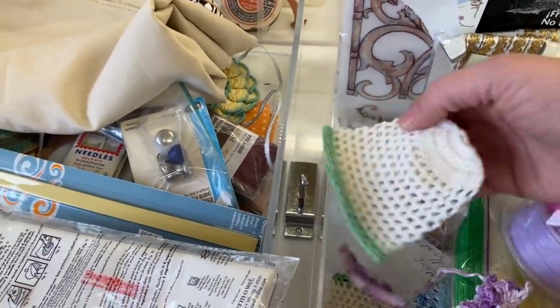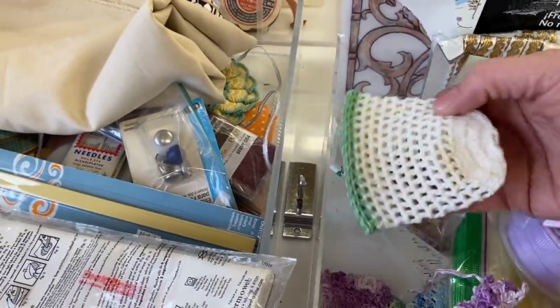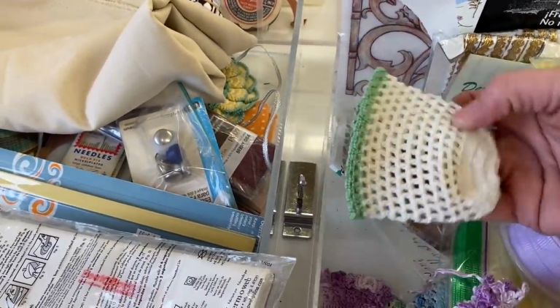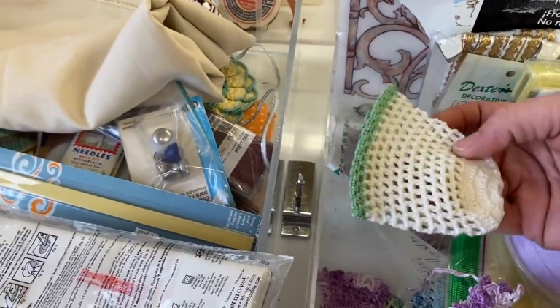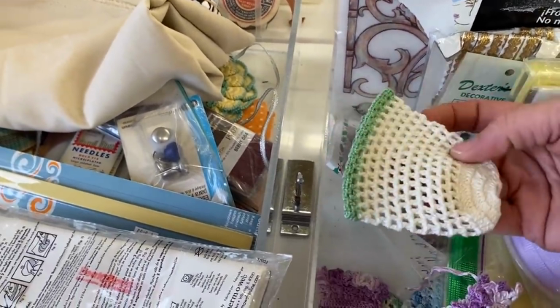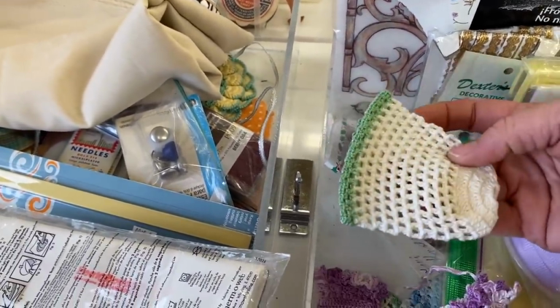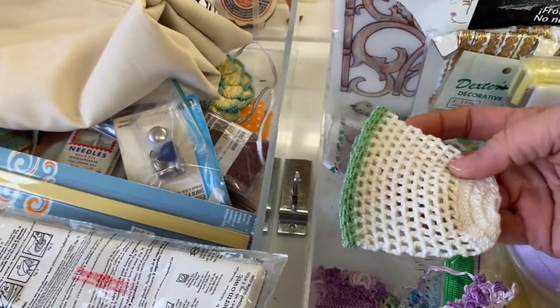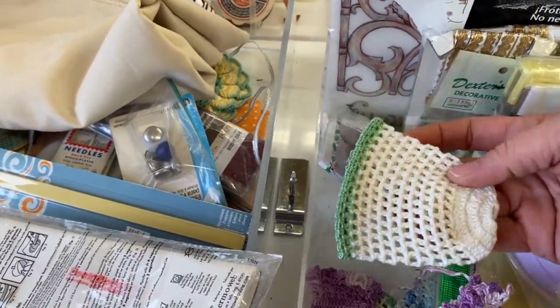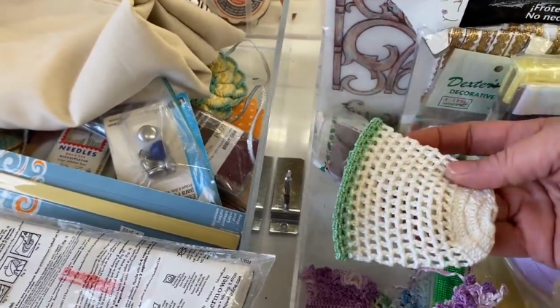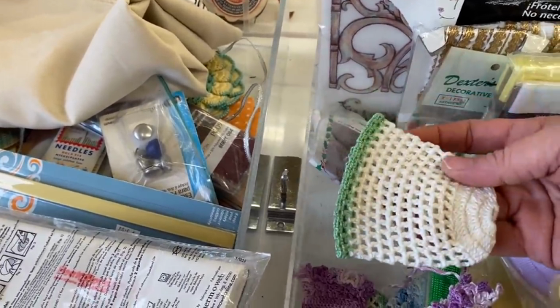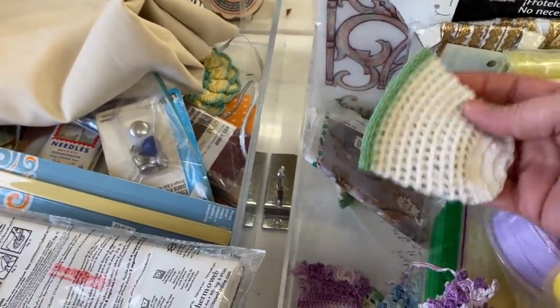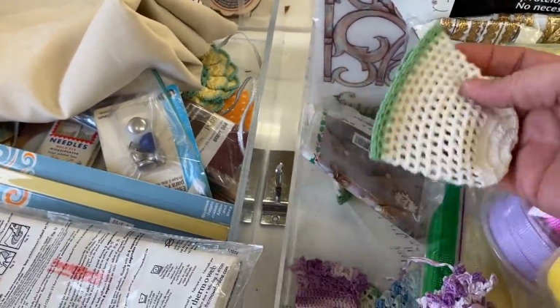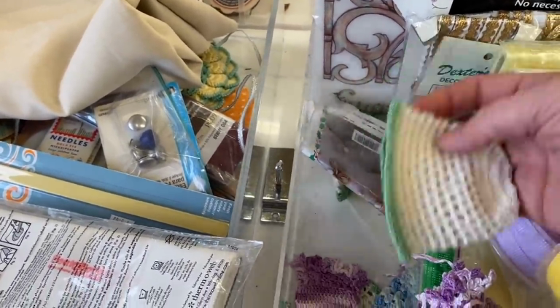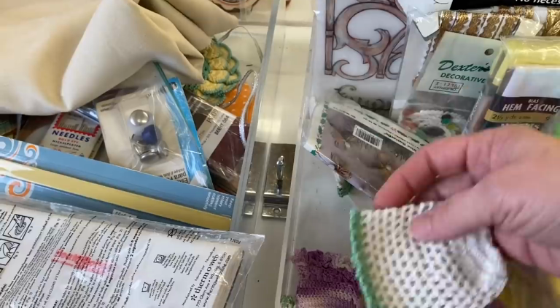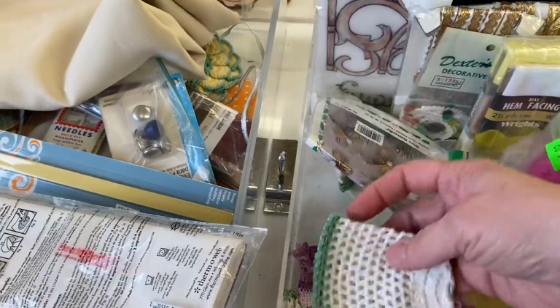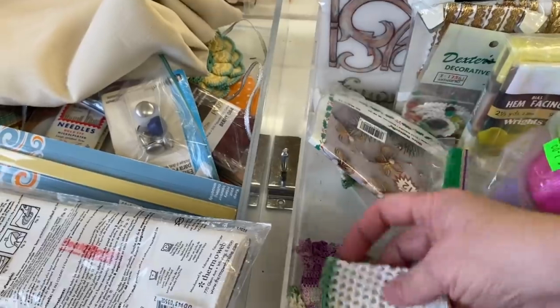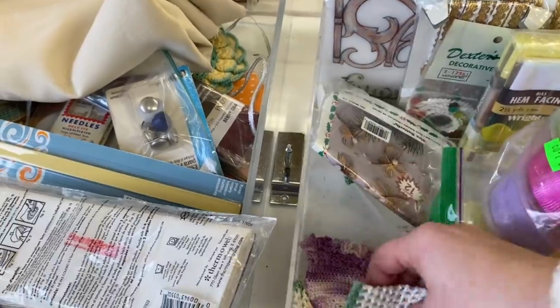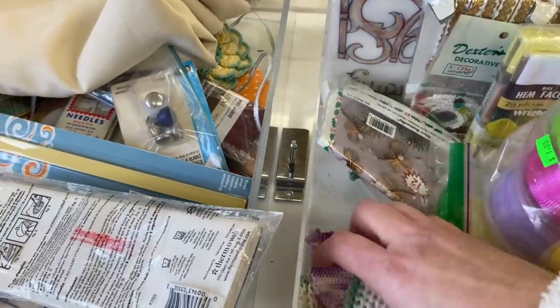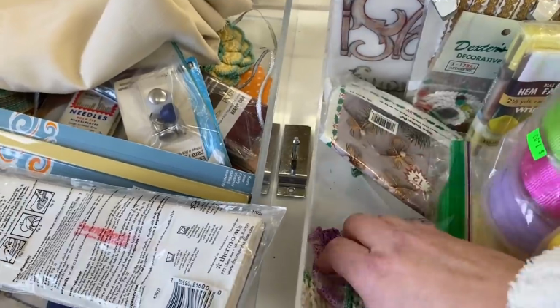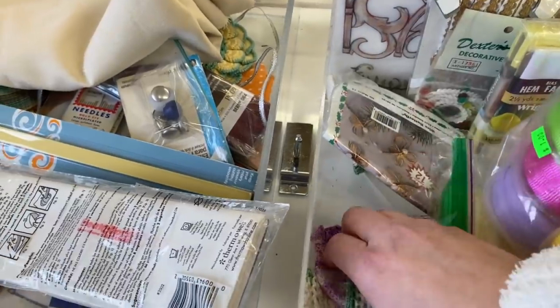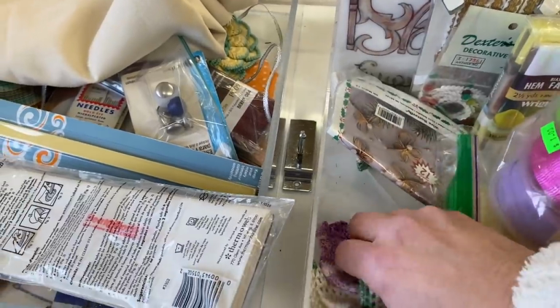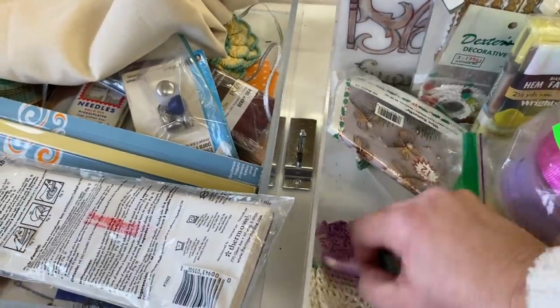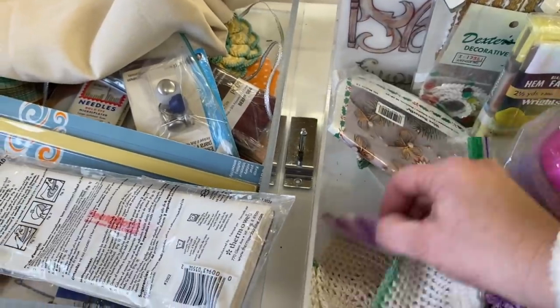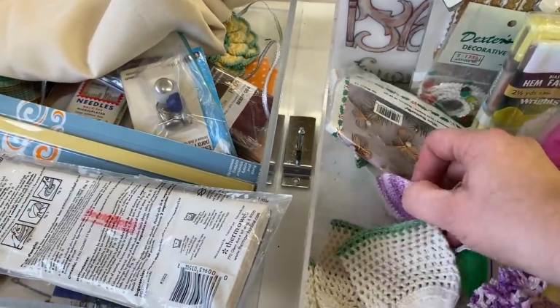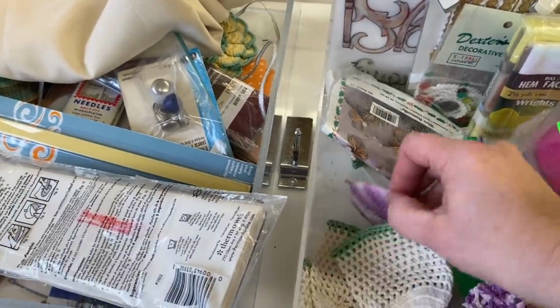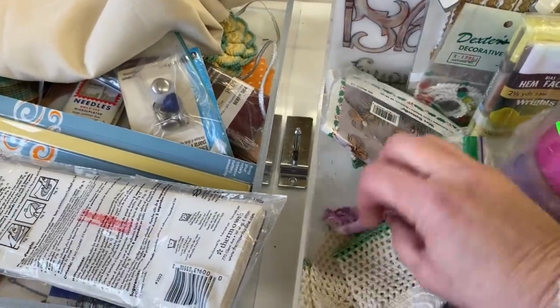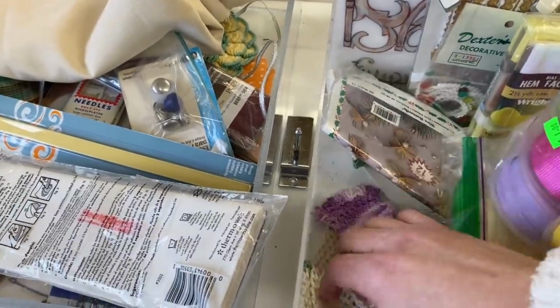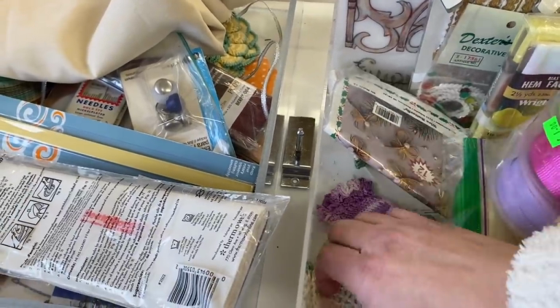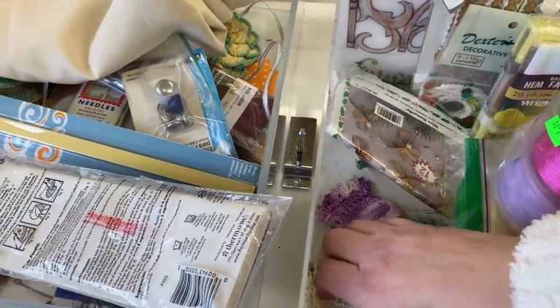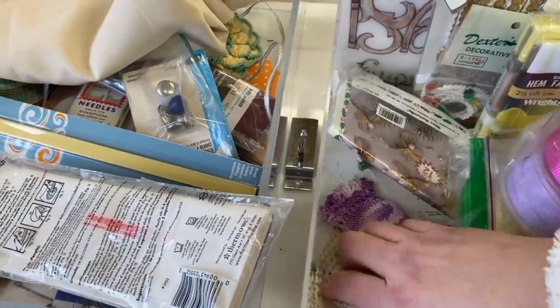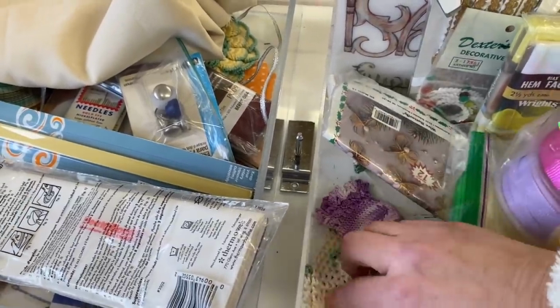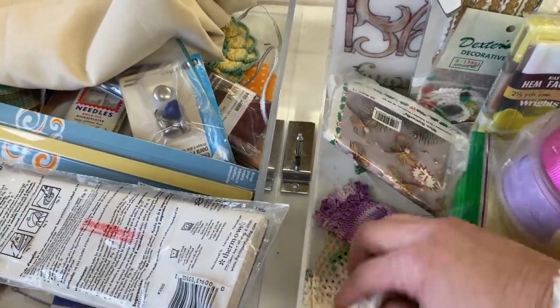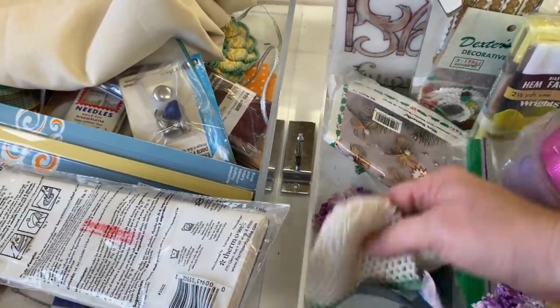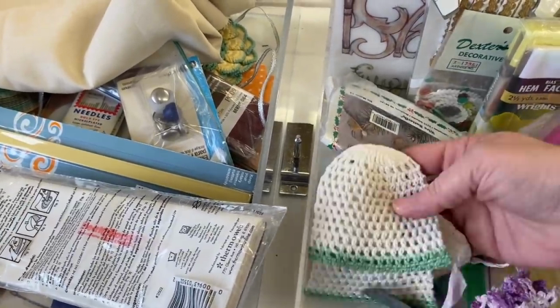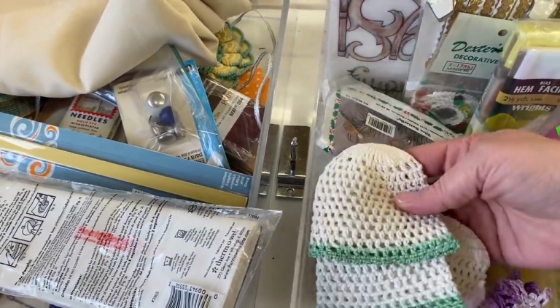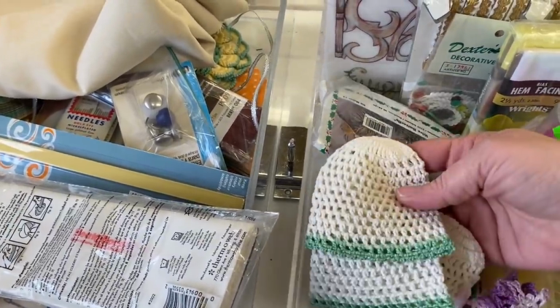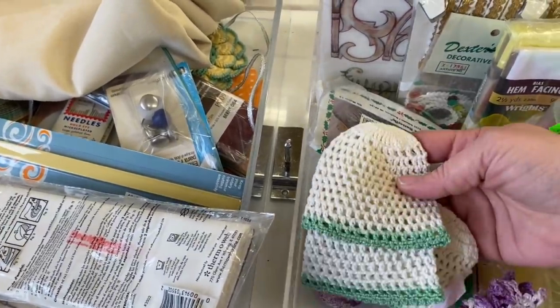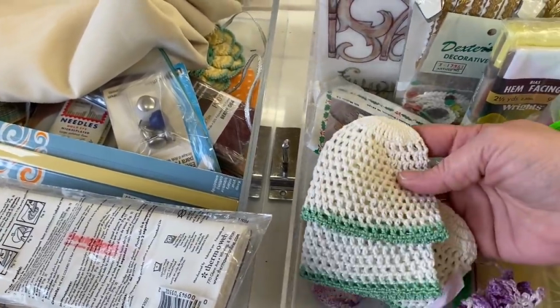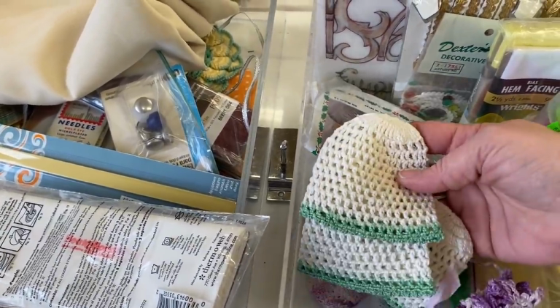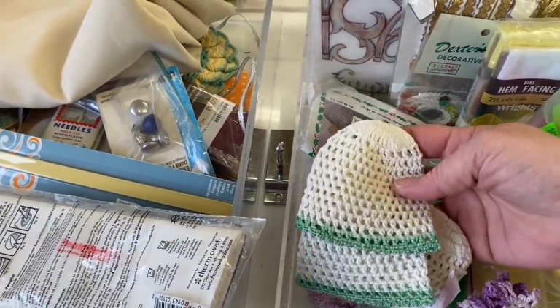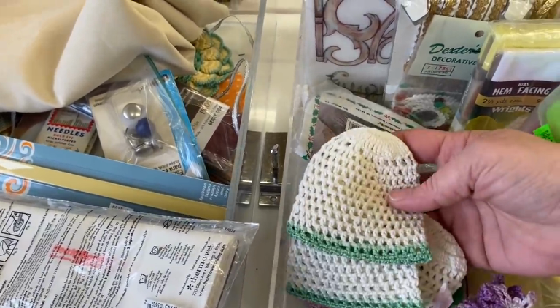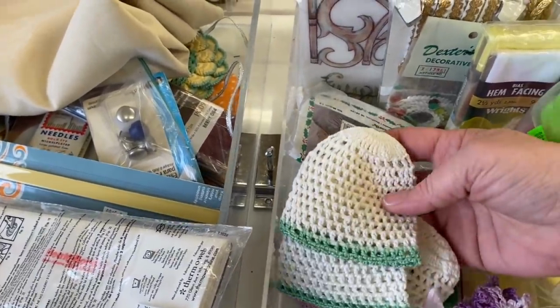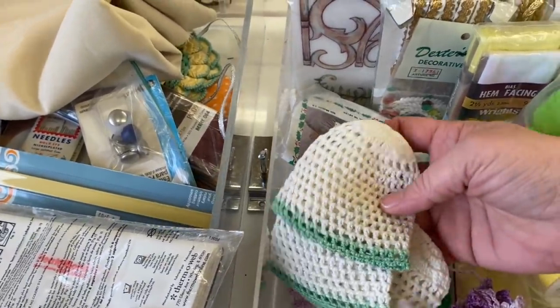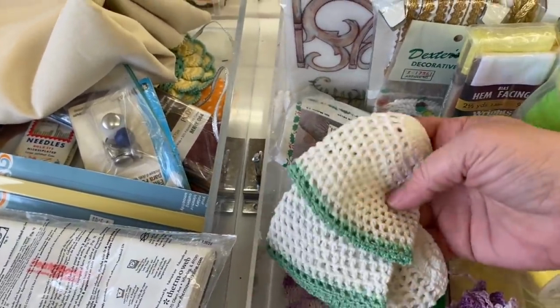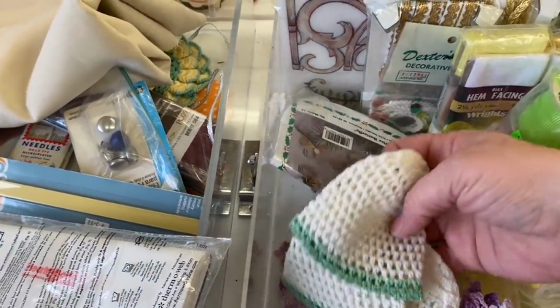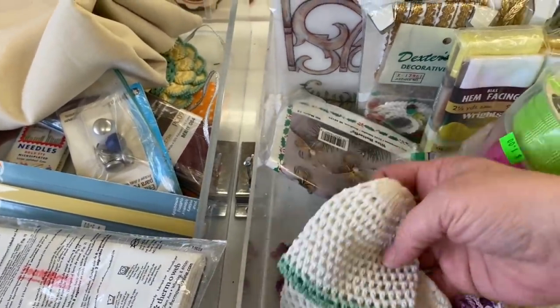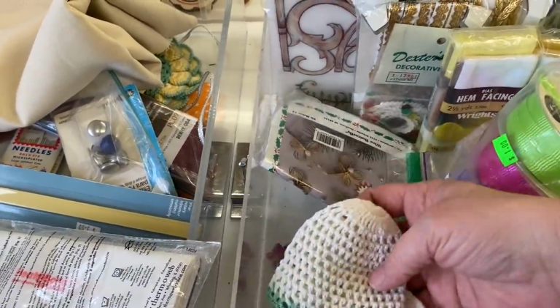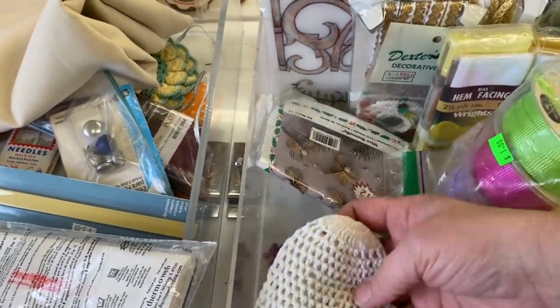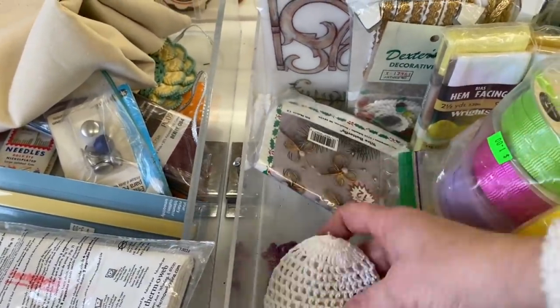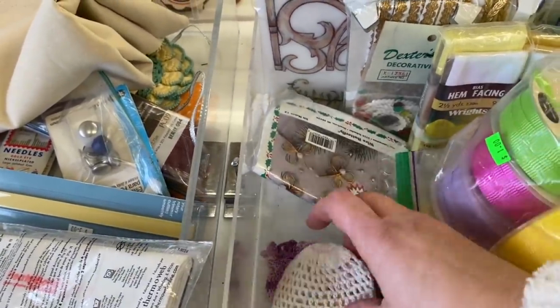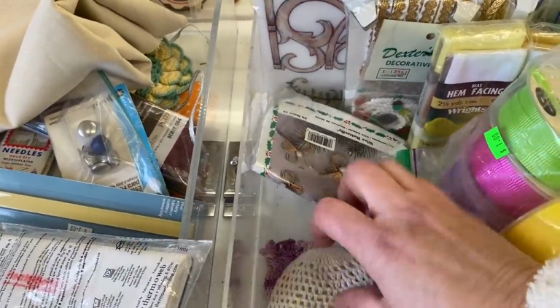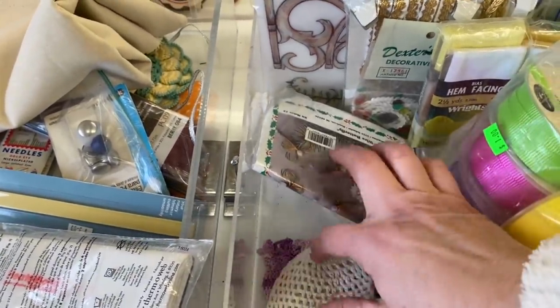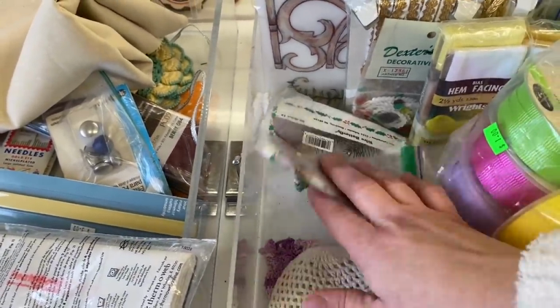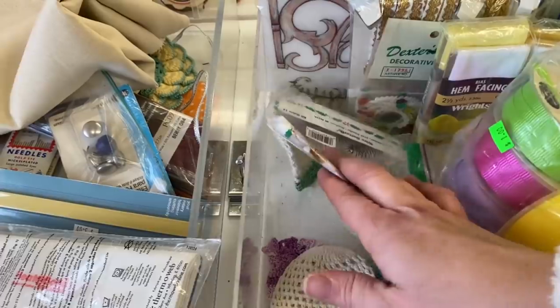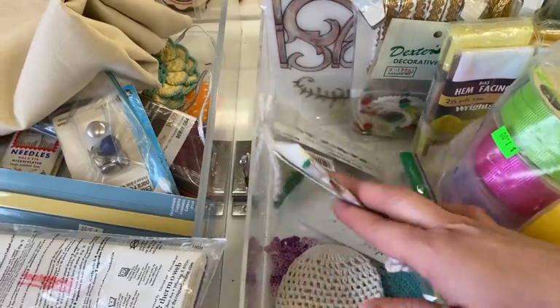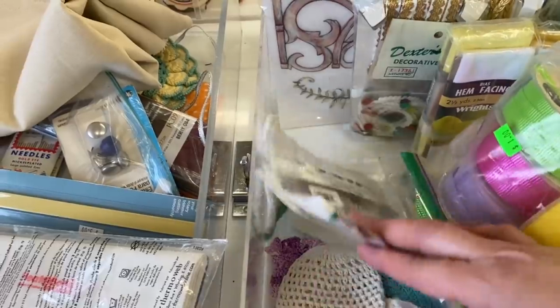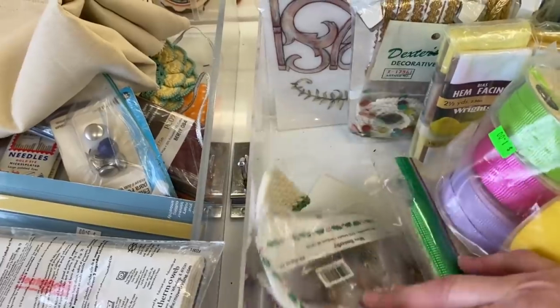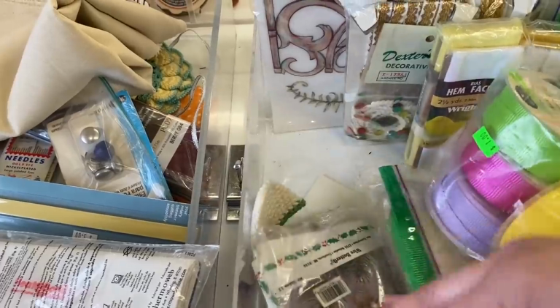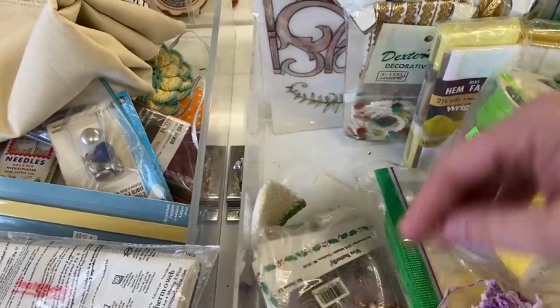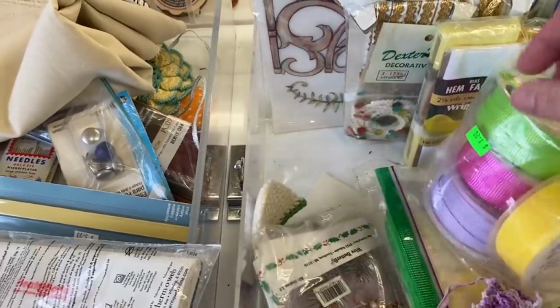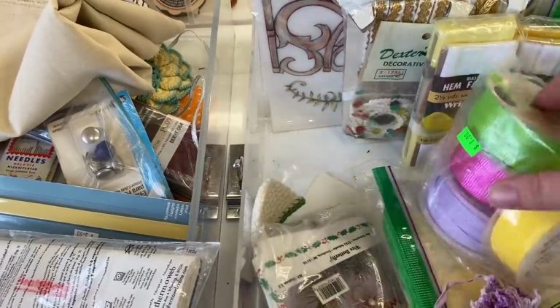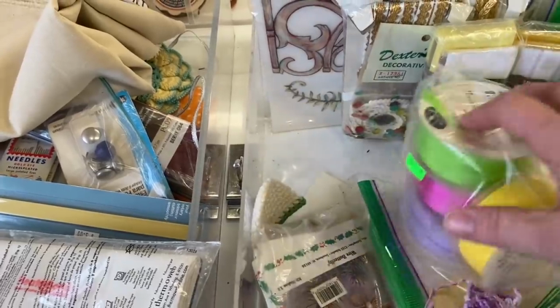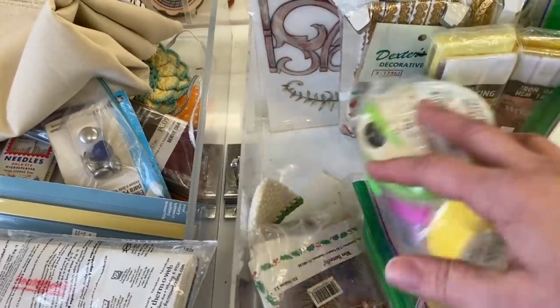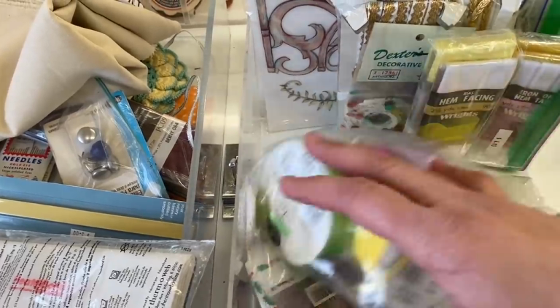I saw several of these little crocheted items — almost like mittens of some sort, I don't know. Do you guys have any idea what they are?